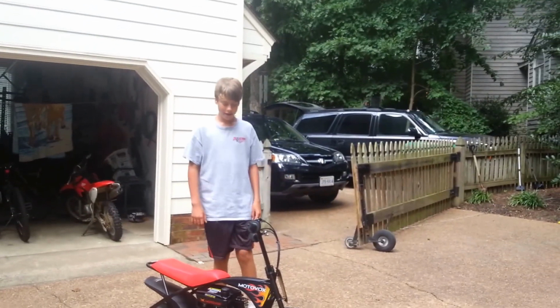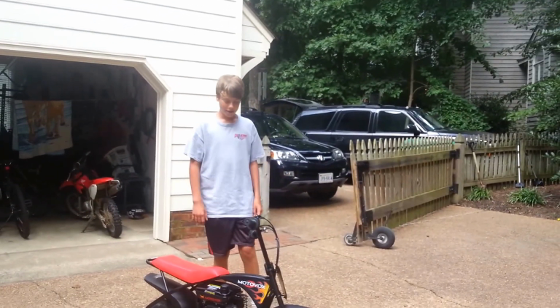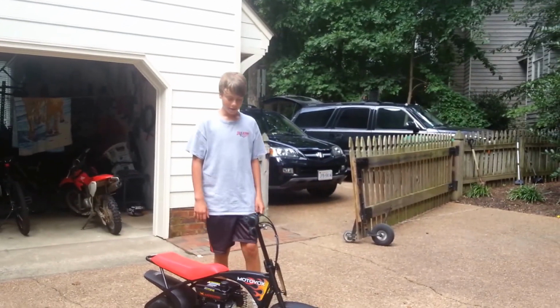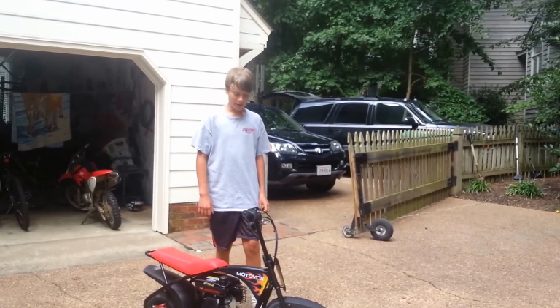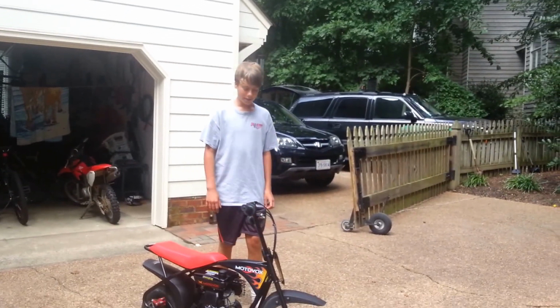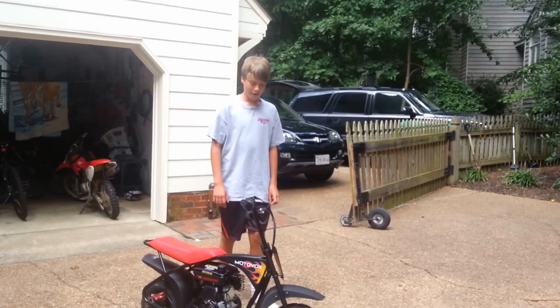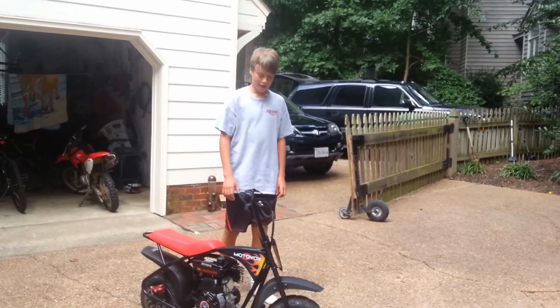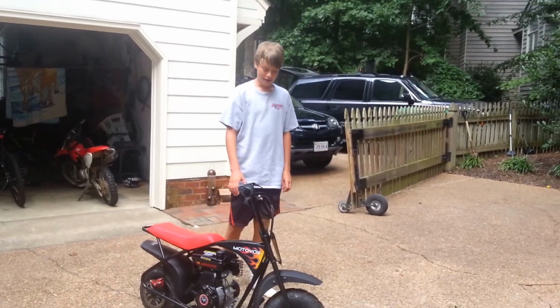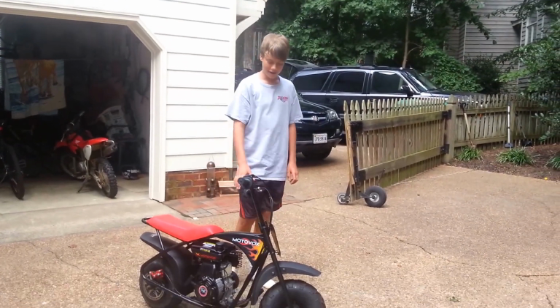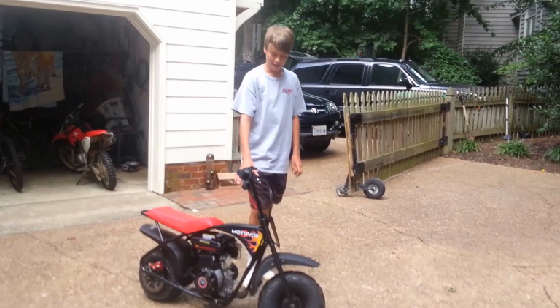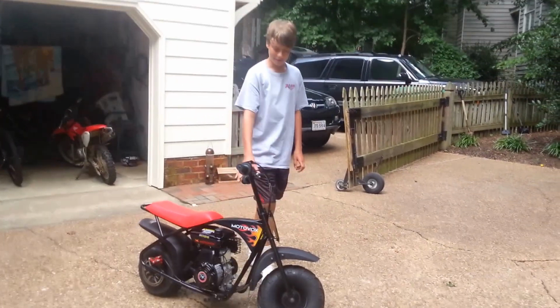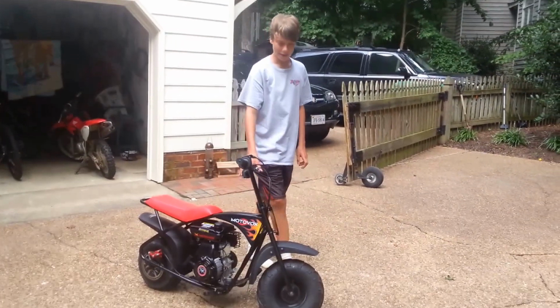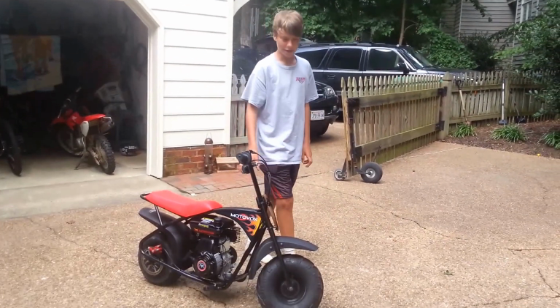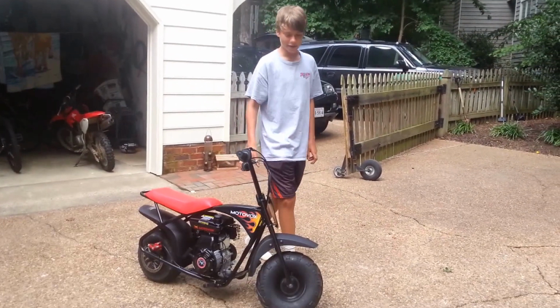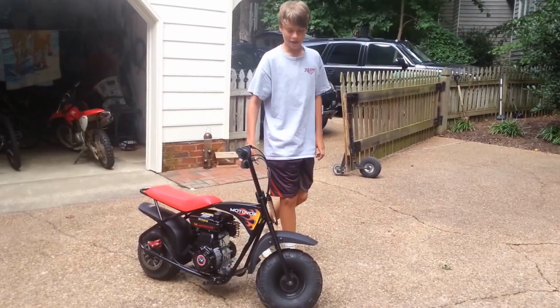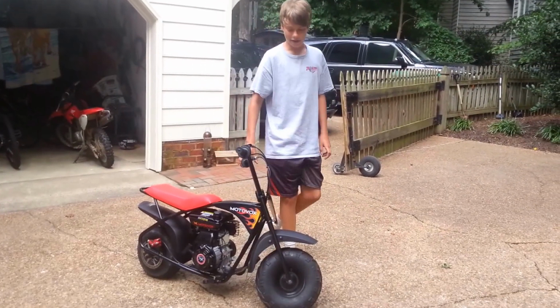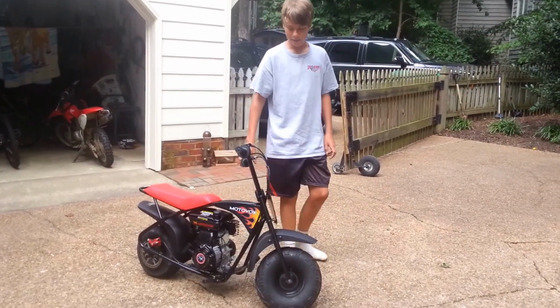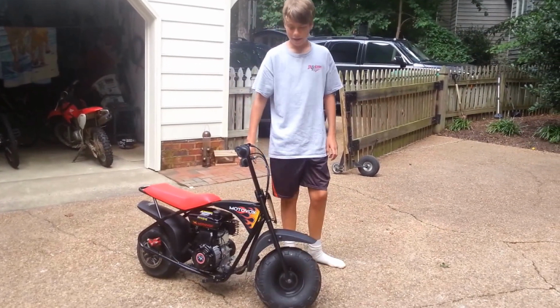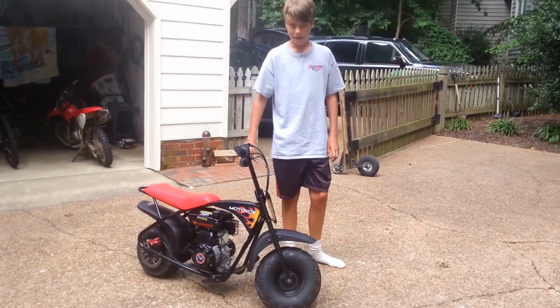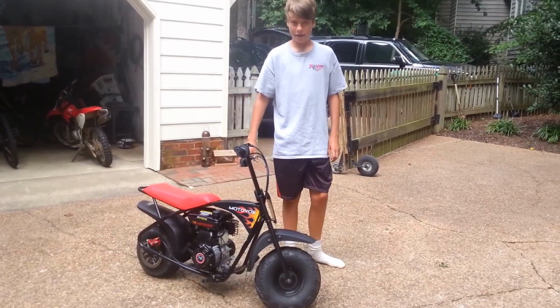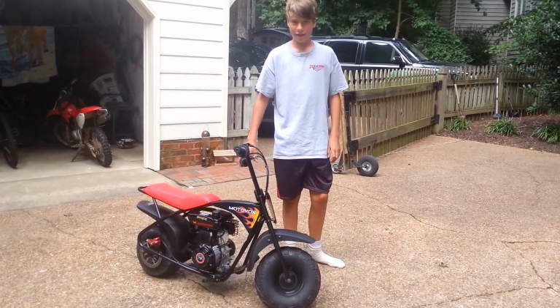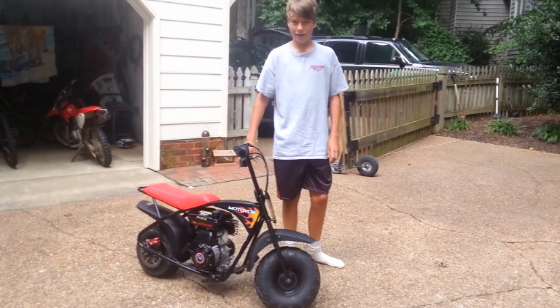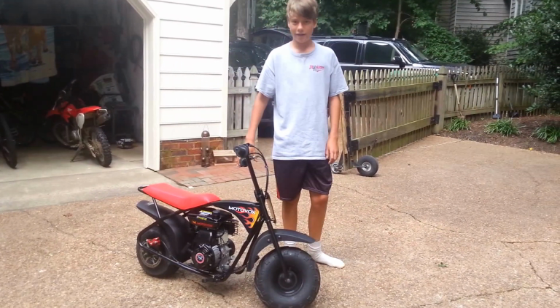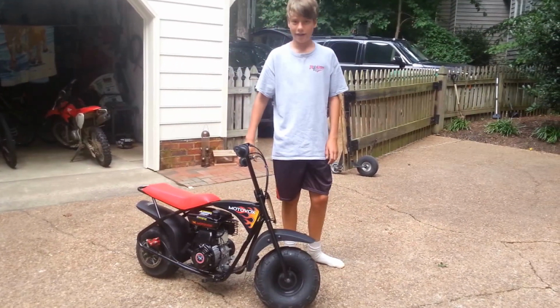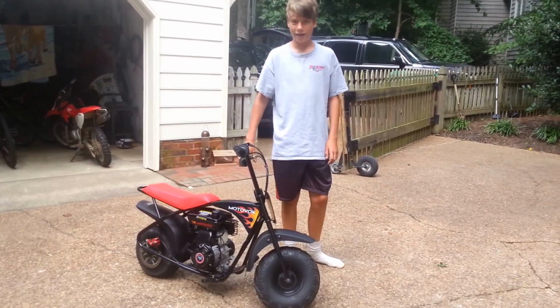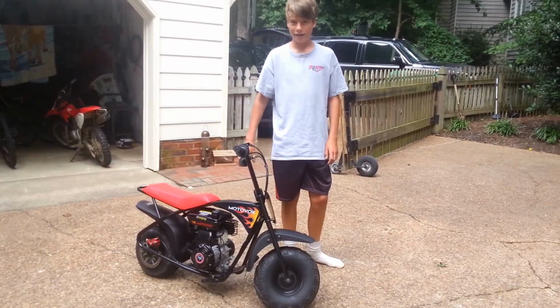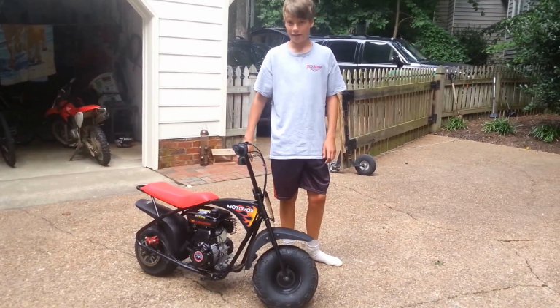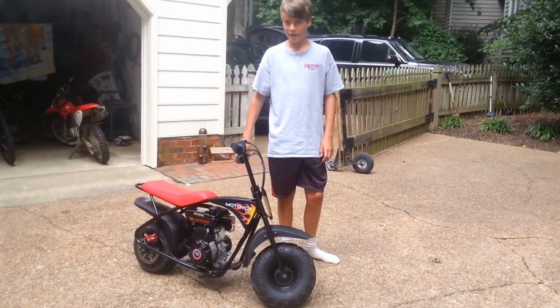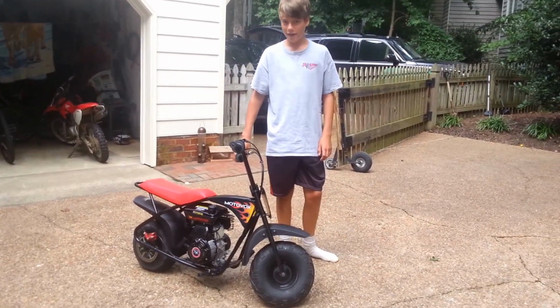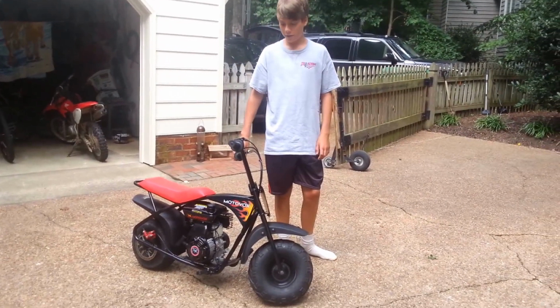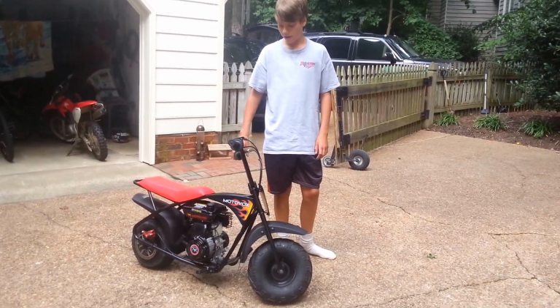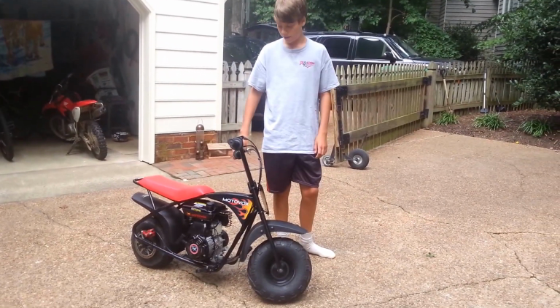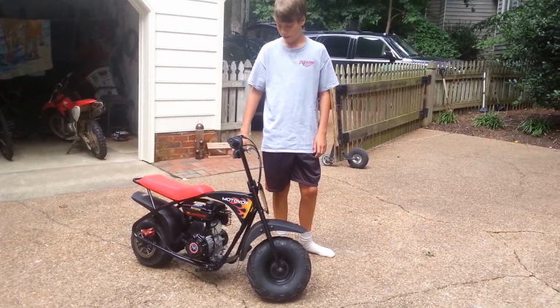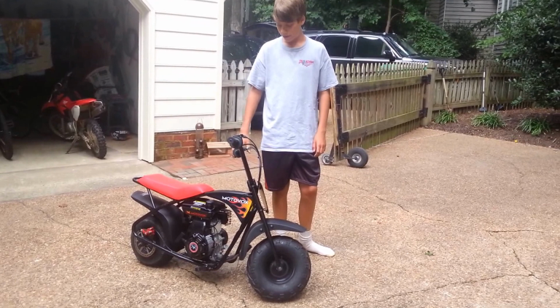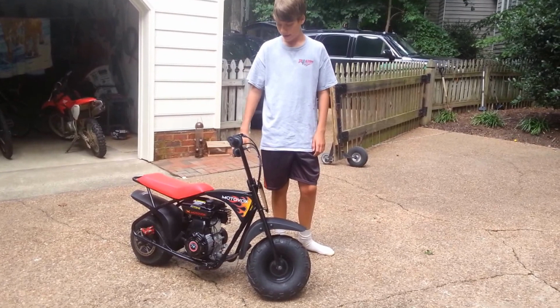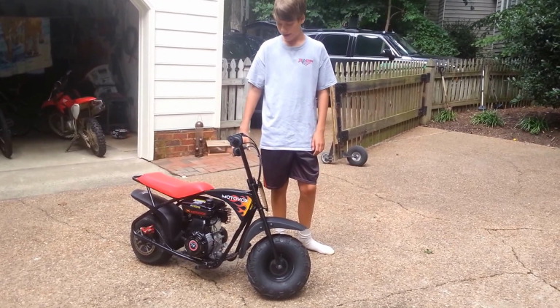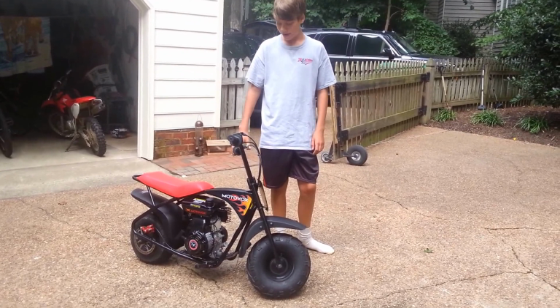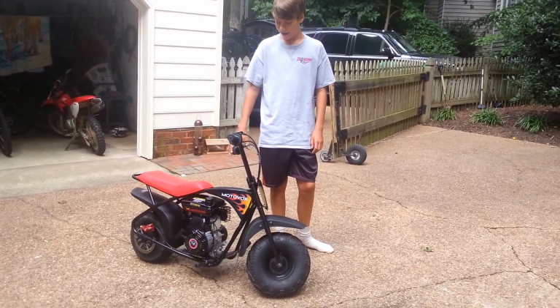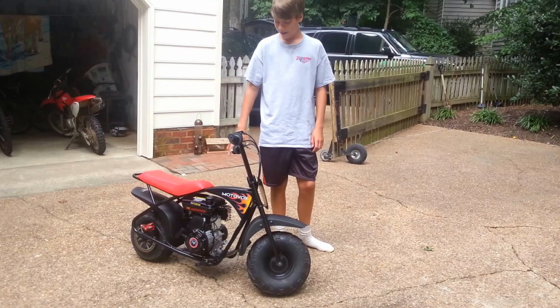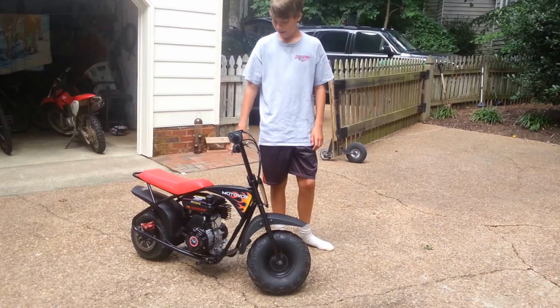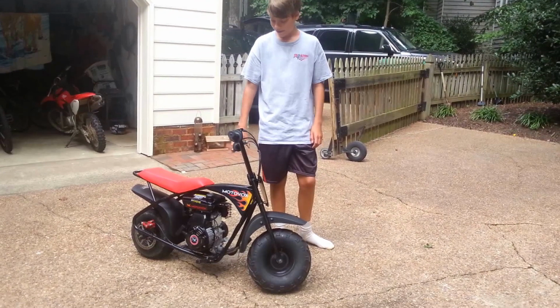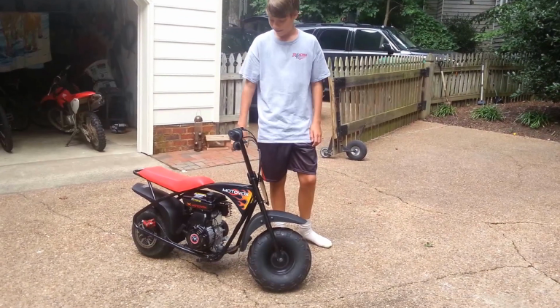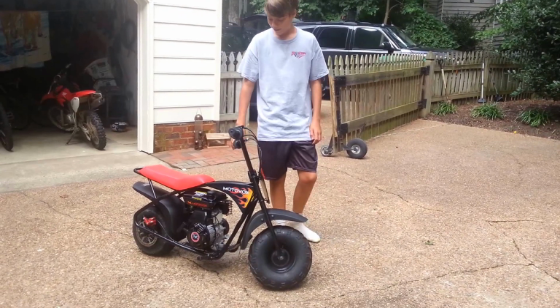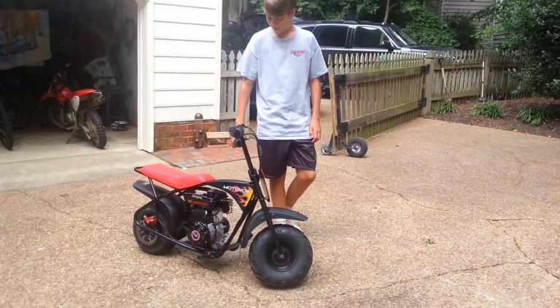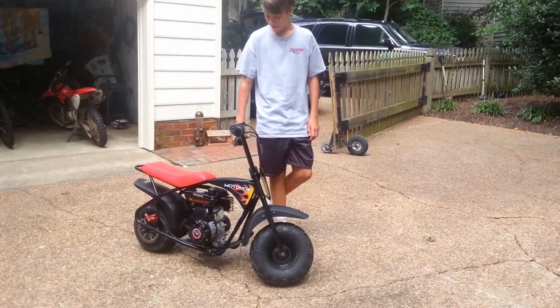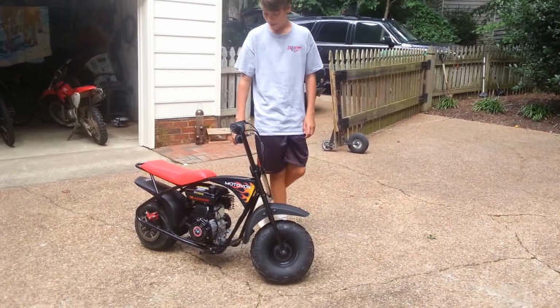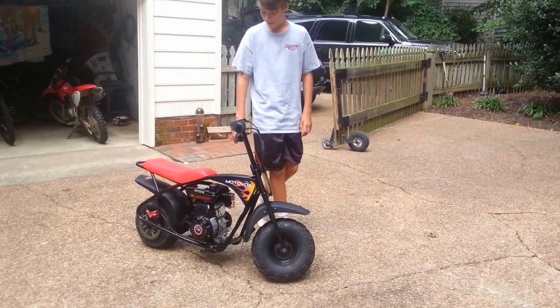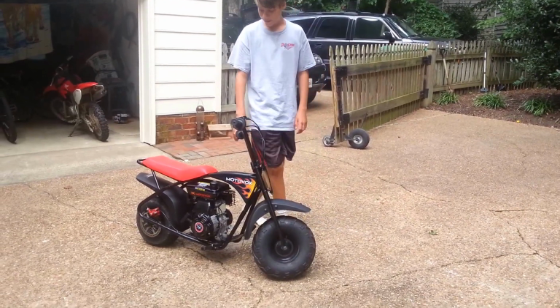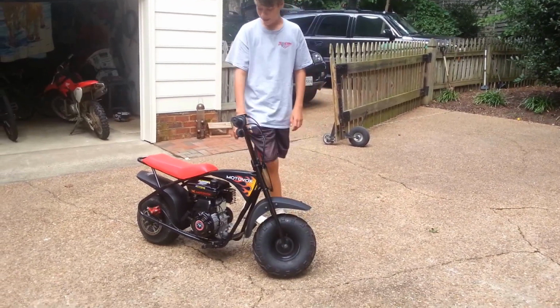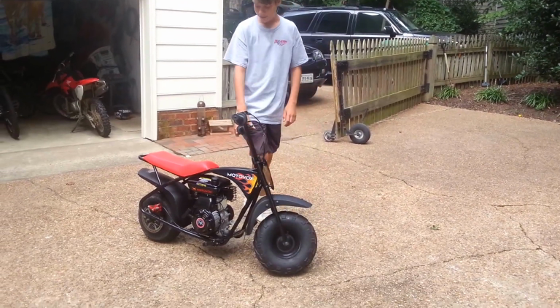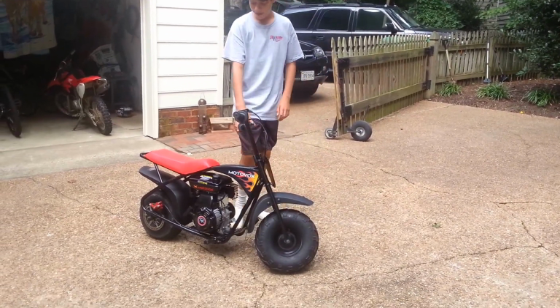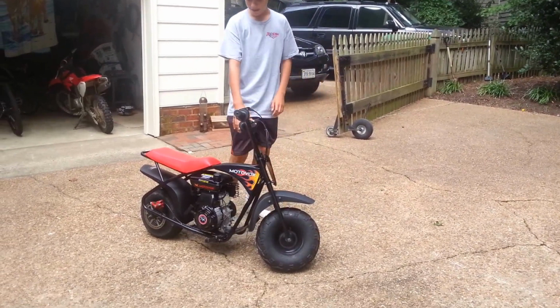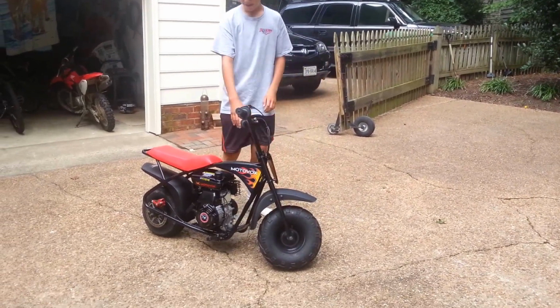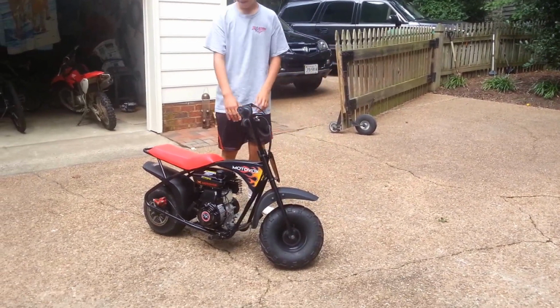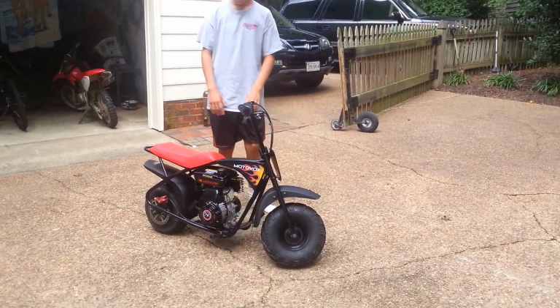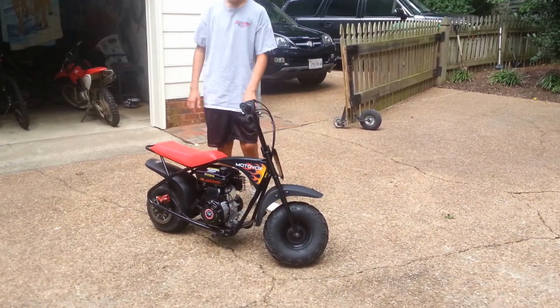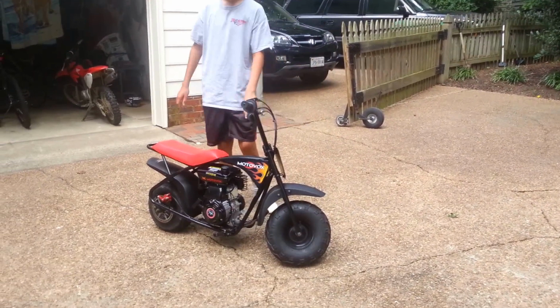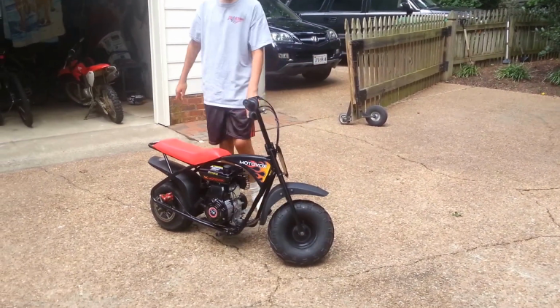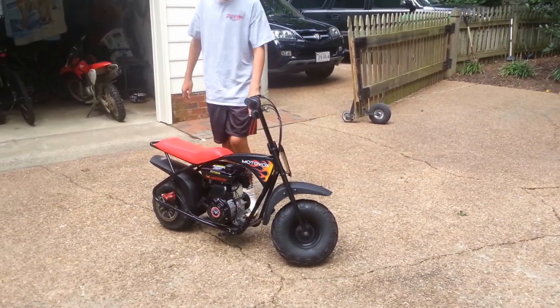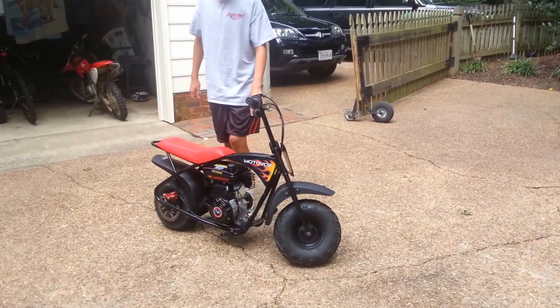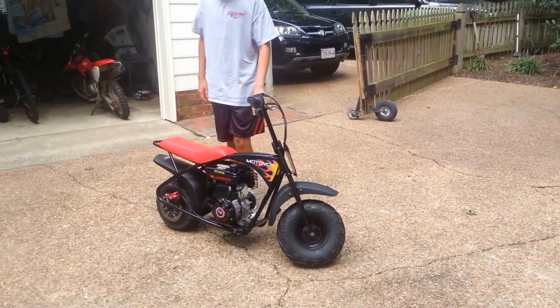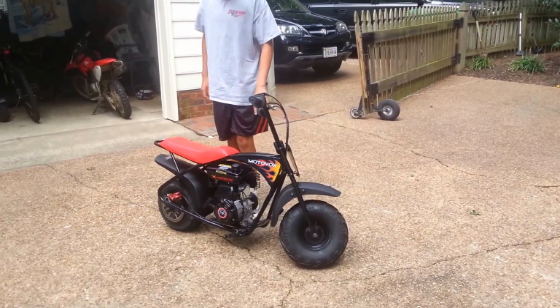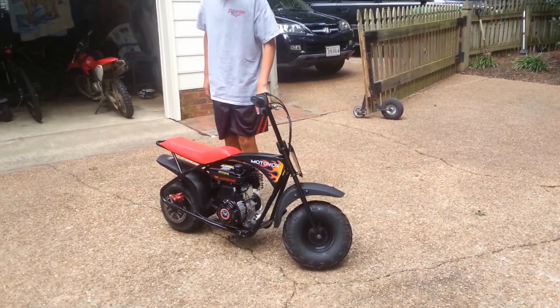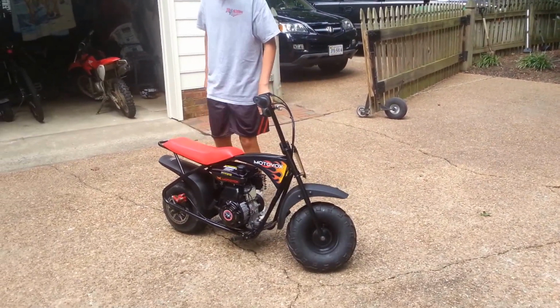What's up guys, this is Wesley MX, and today I'll be doing a review on my Medivox MBX10.